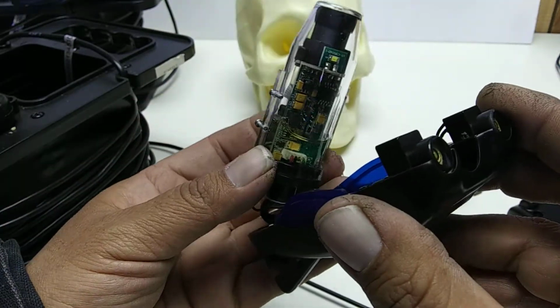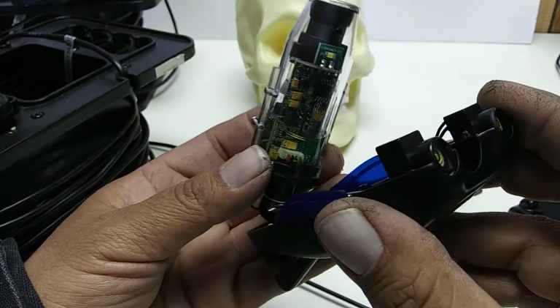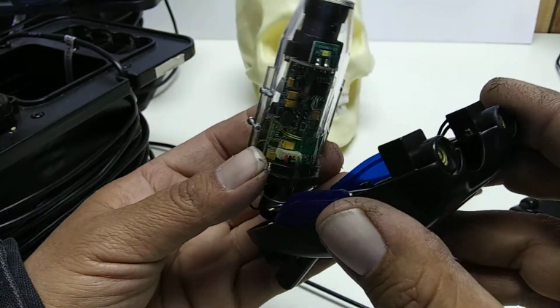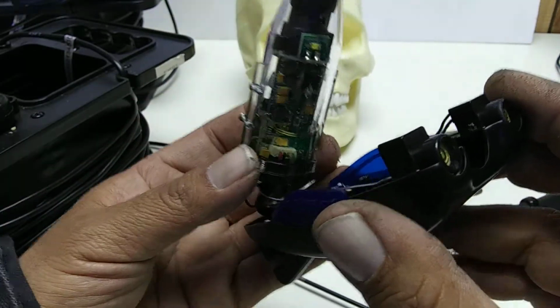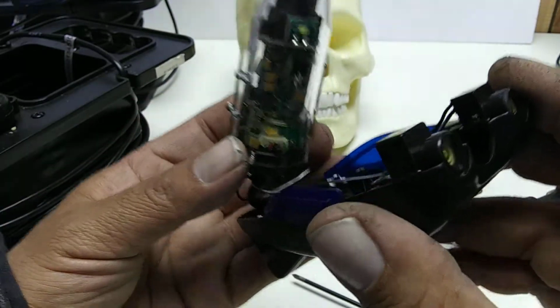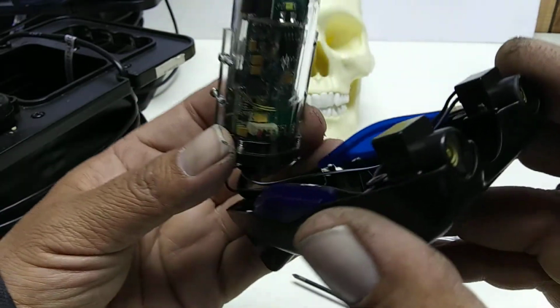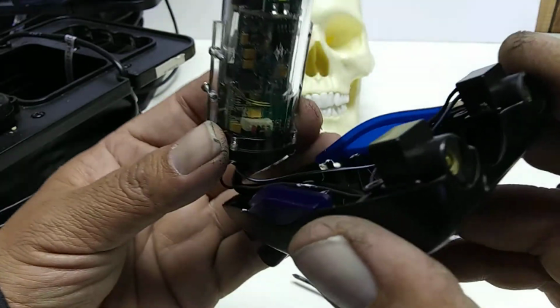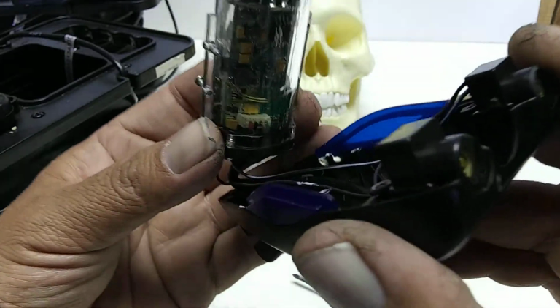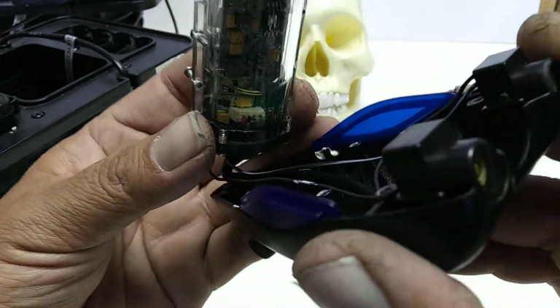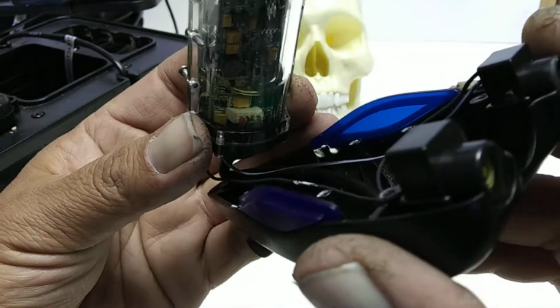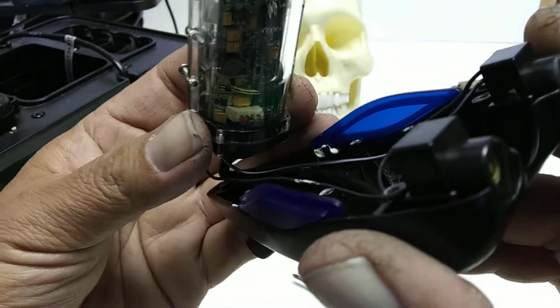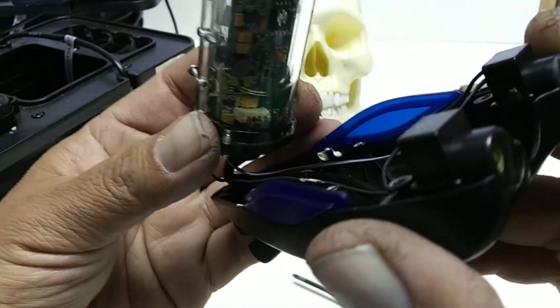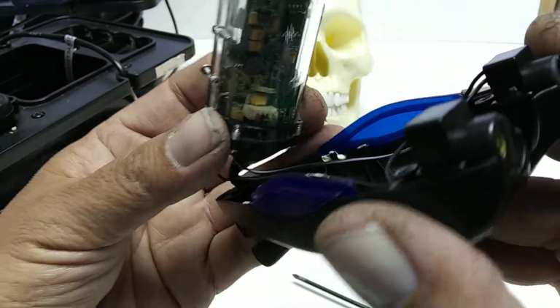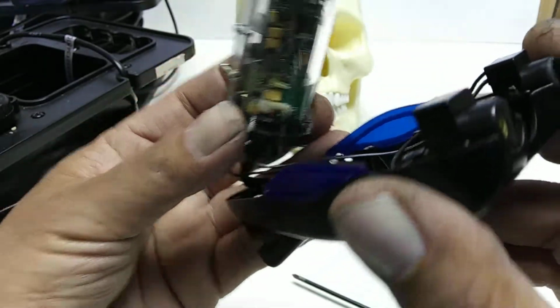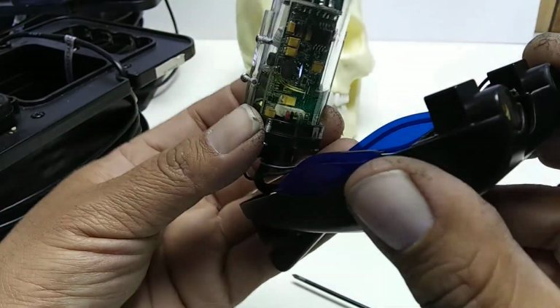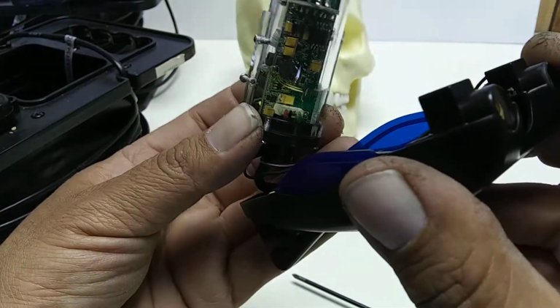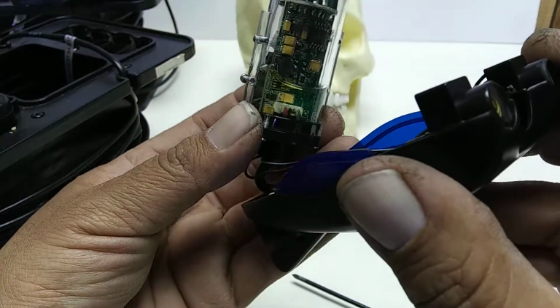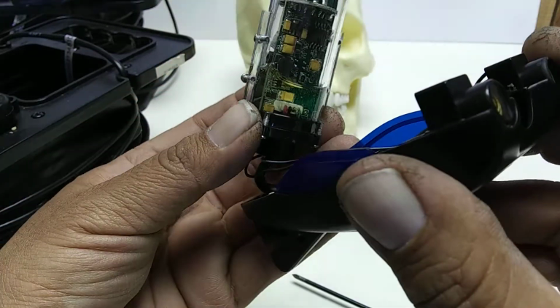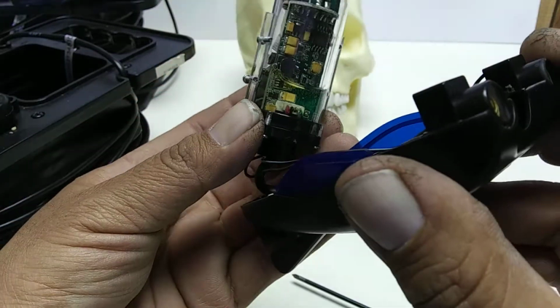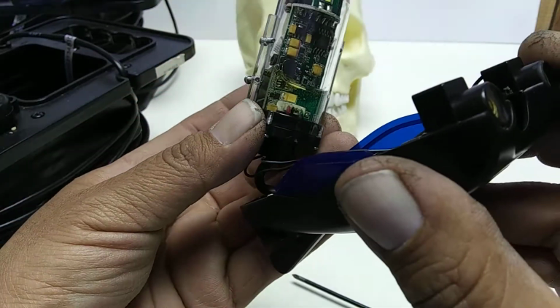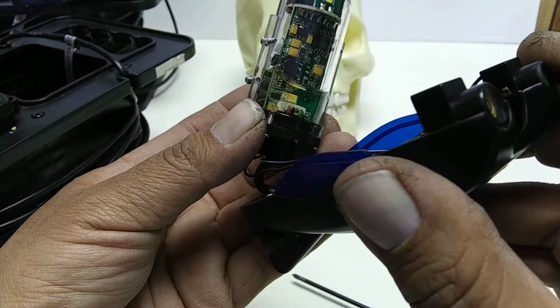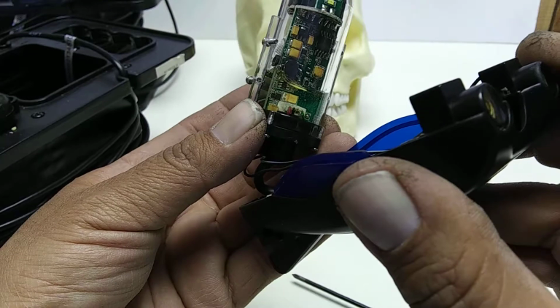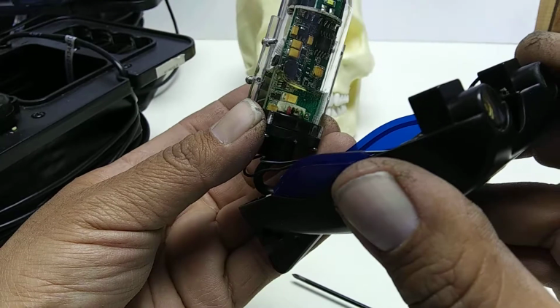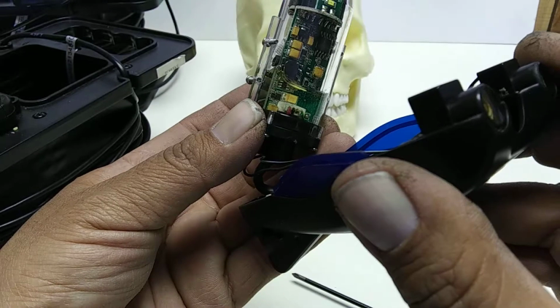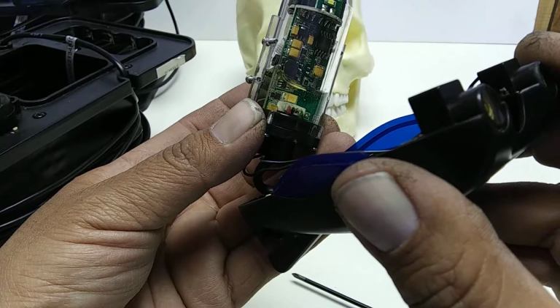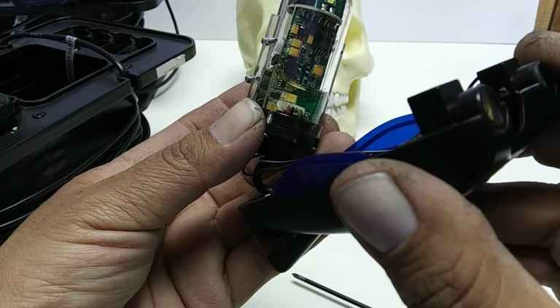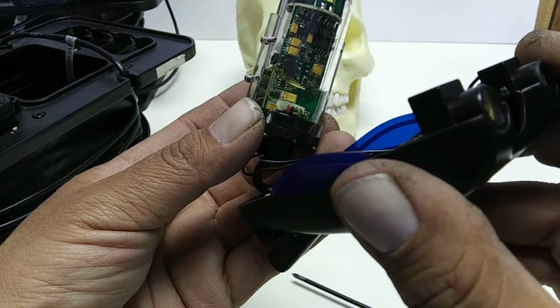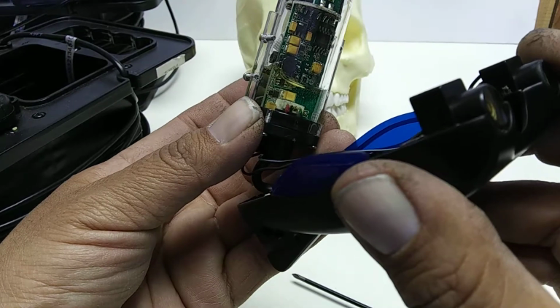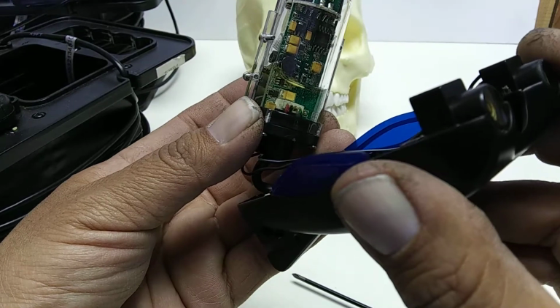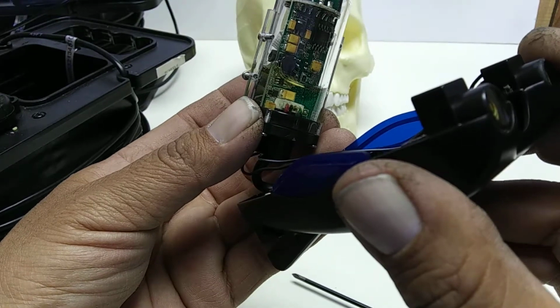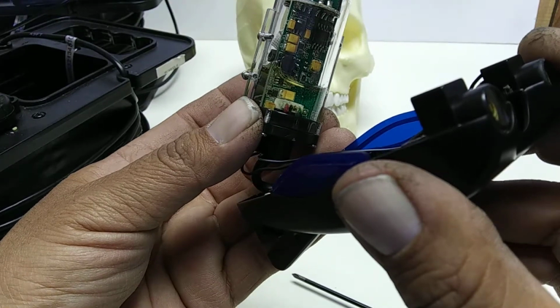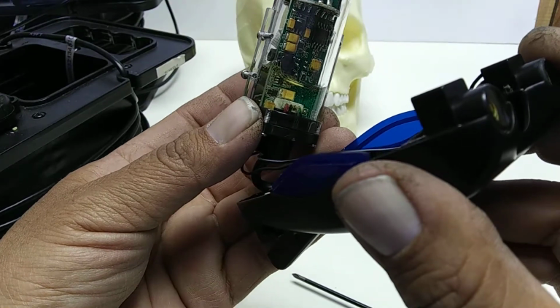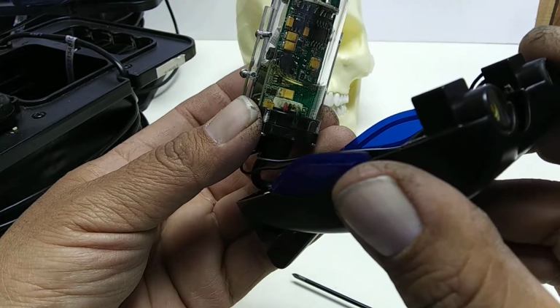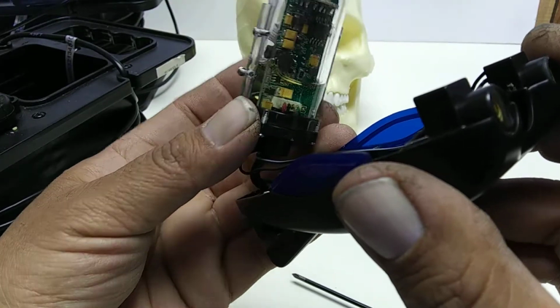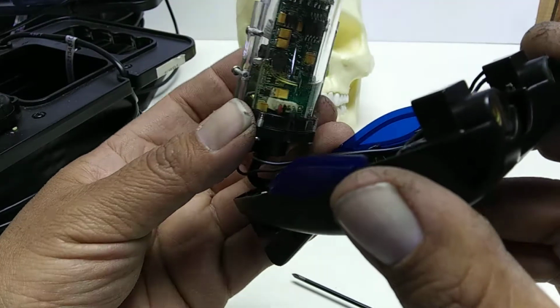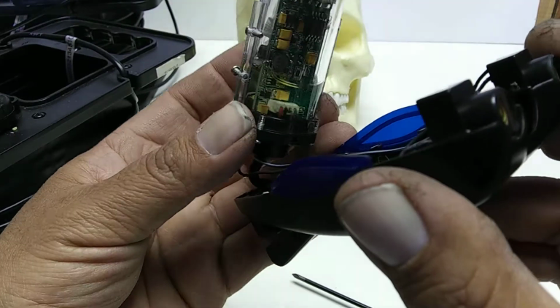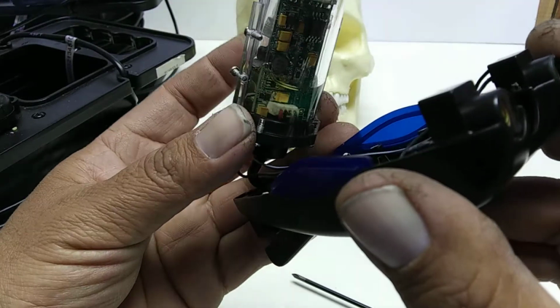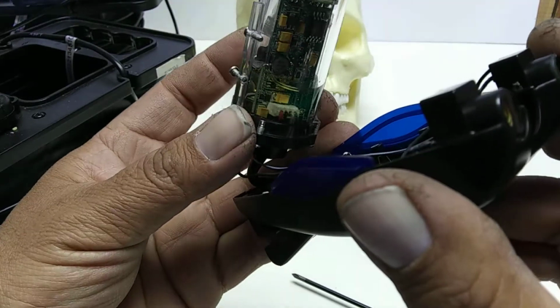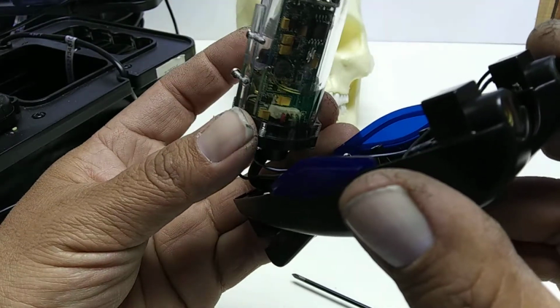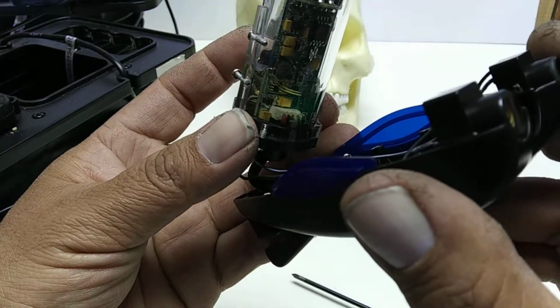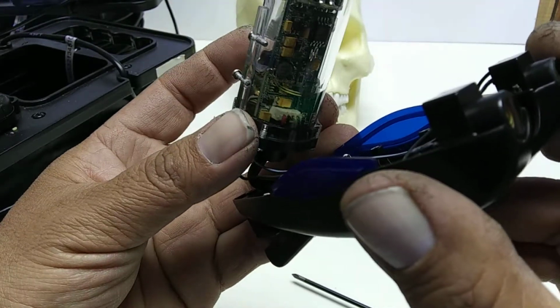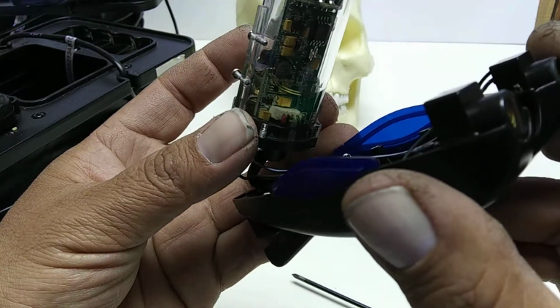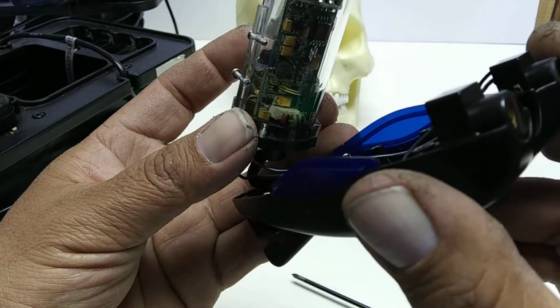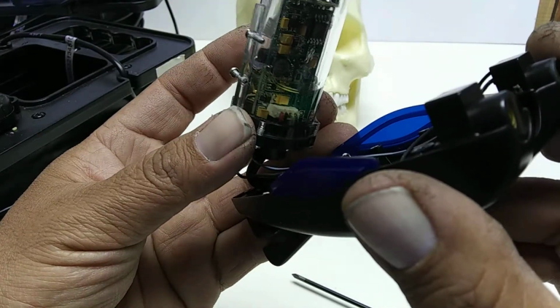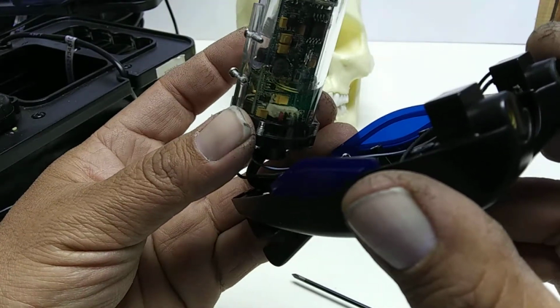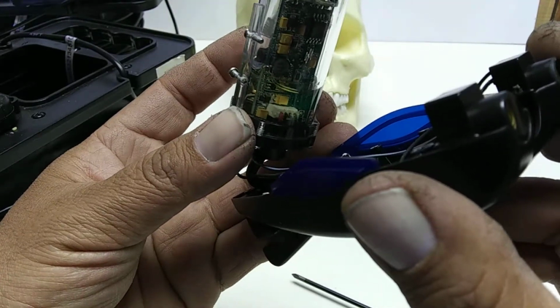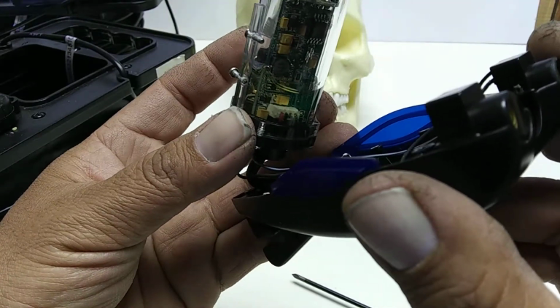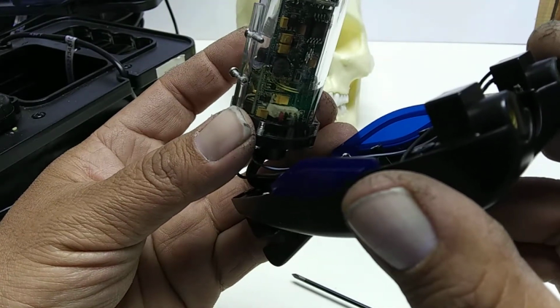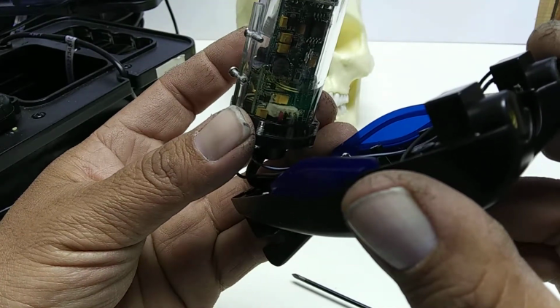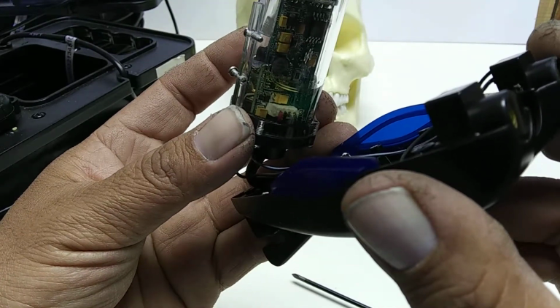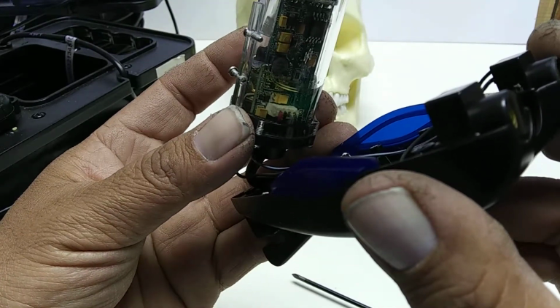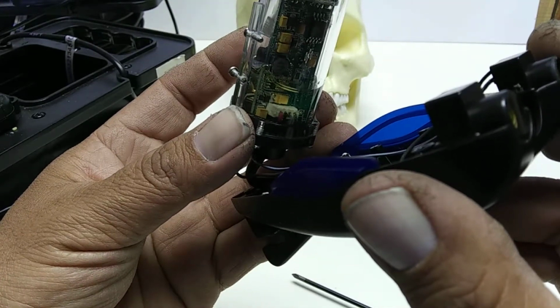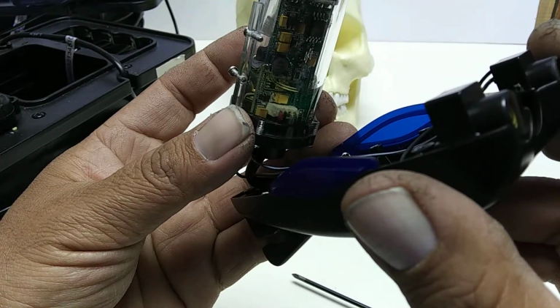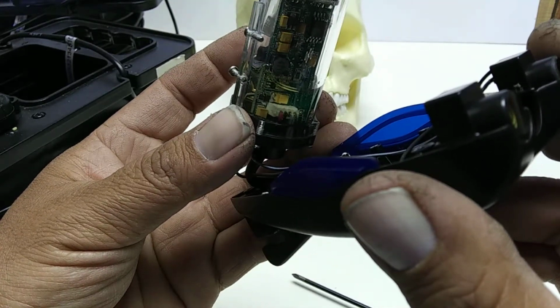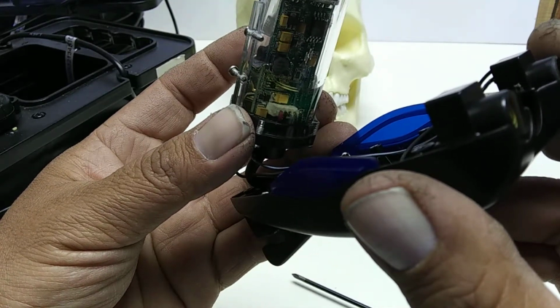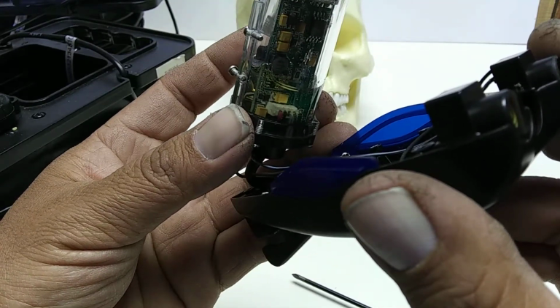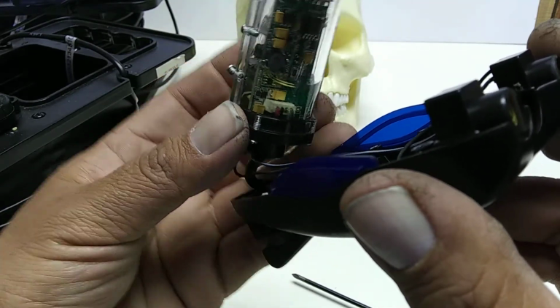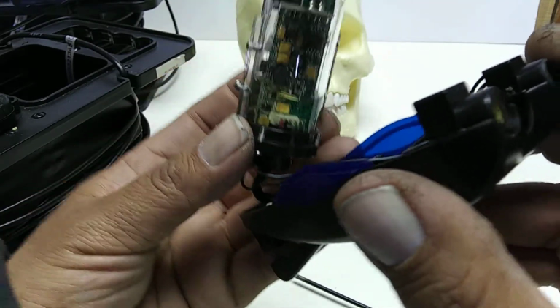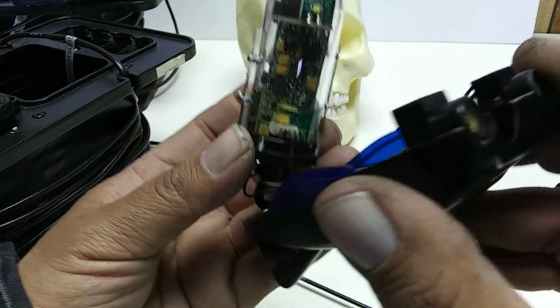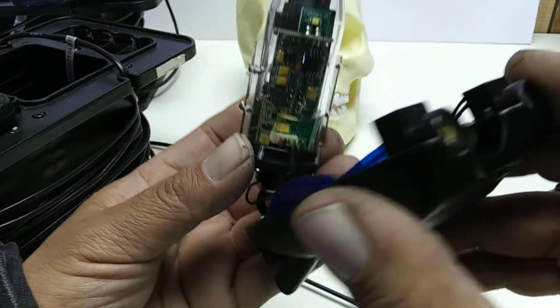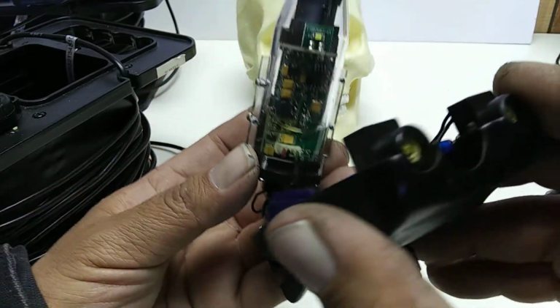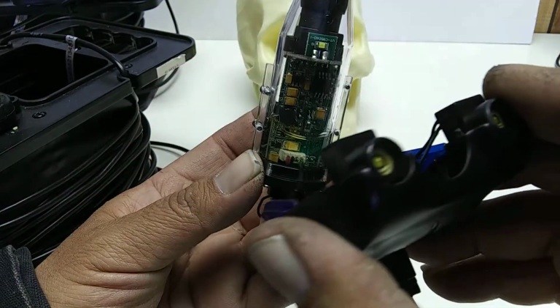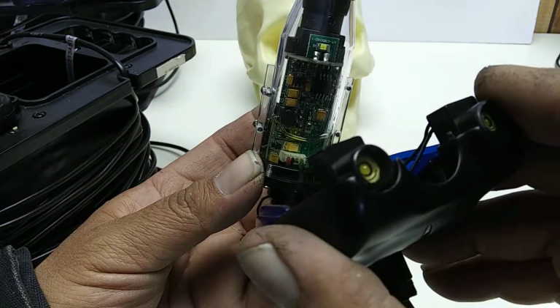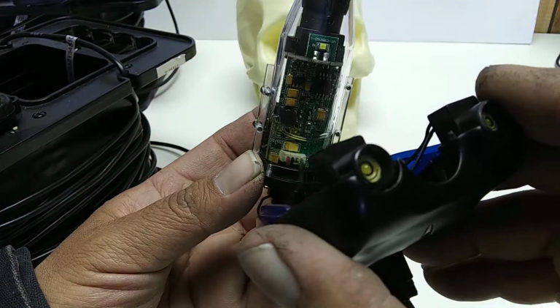They seal that with some kind of goop down there, and that looks kosher. It doesn't look corroded or like water got in there.